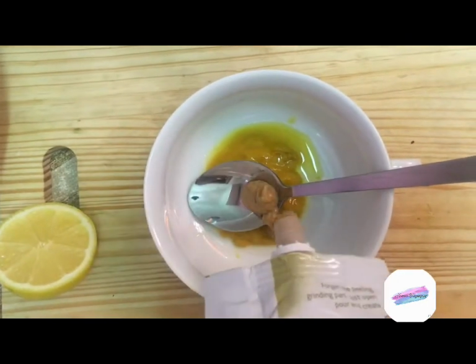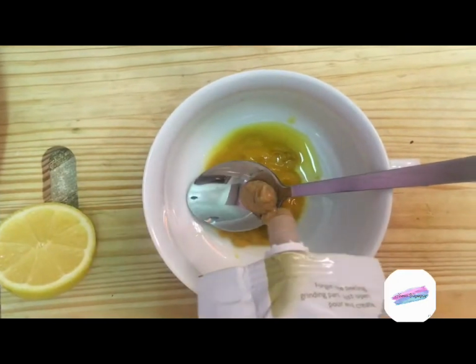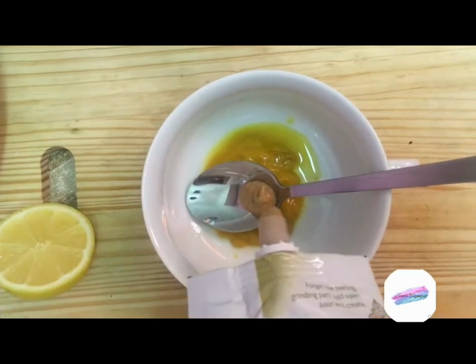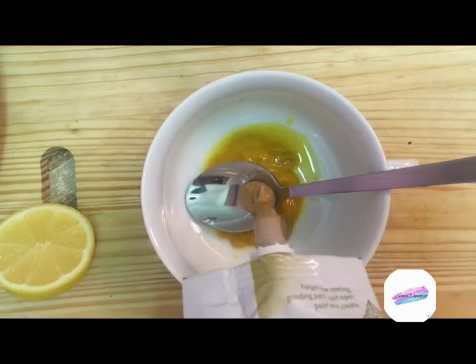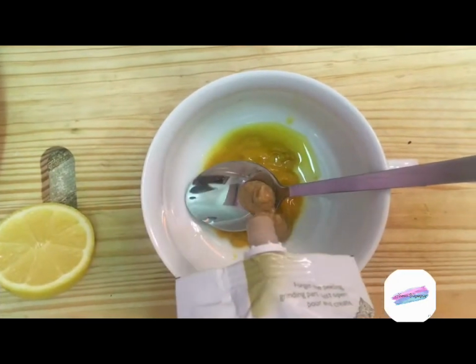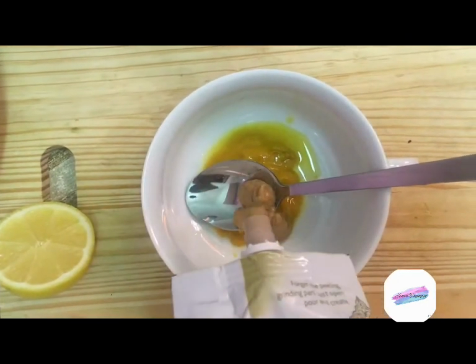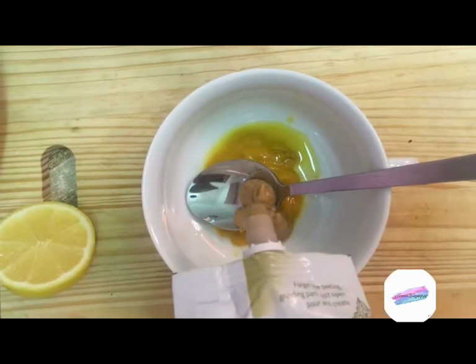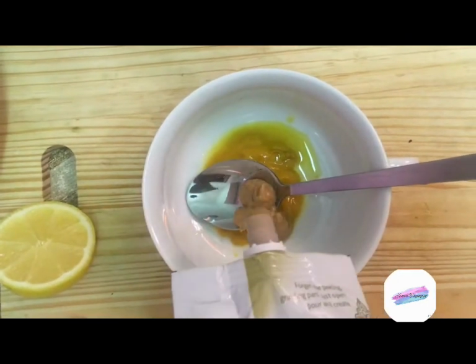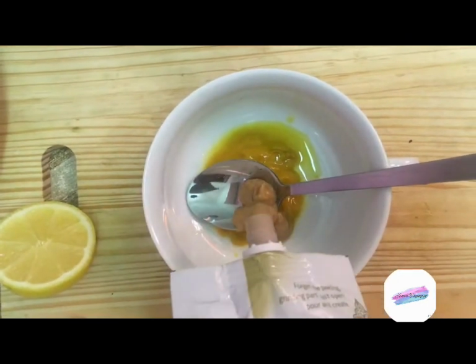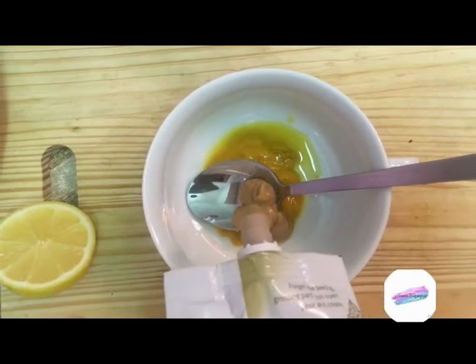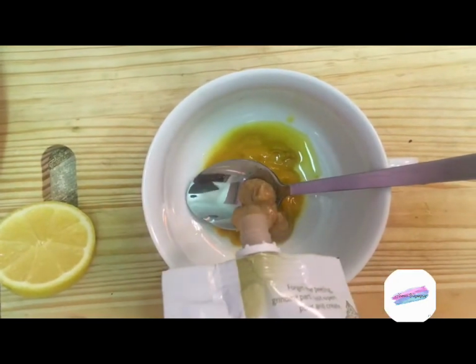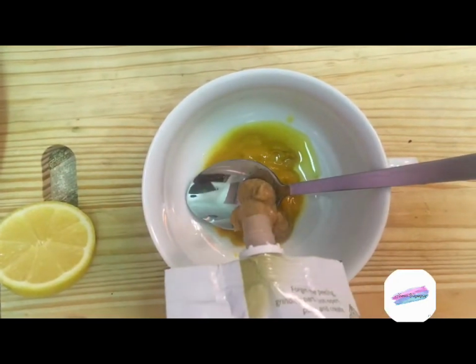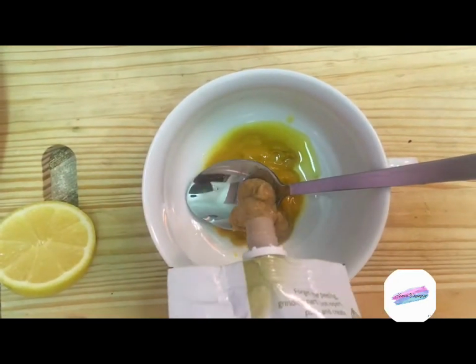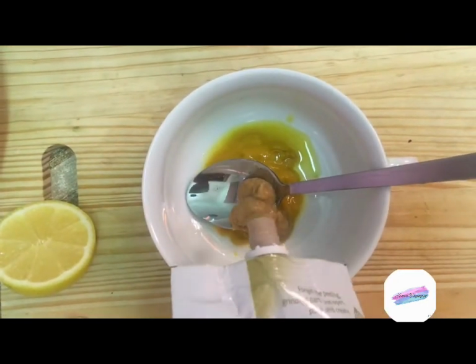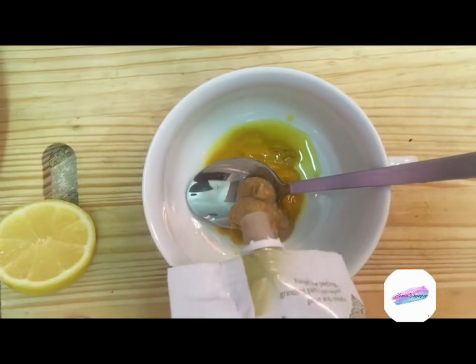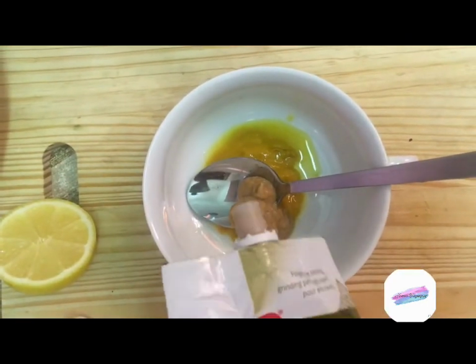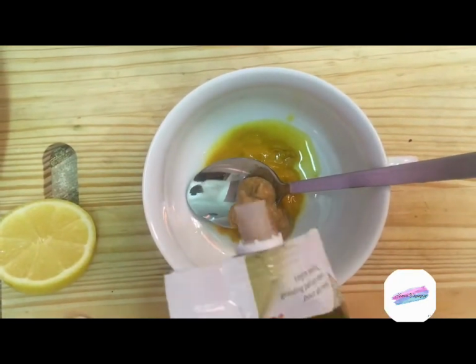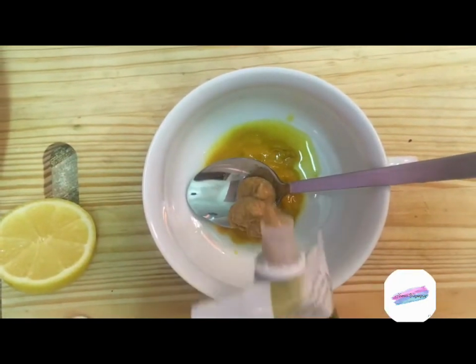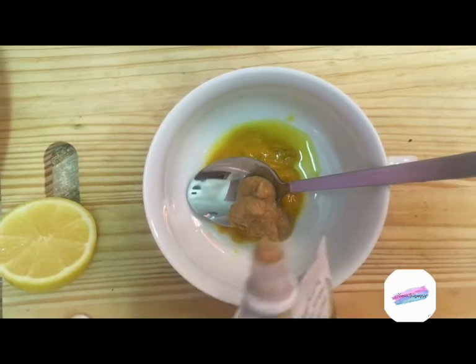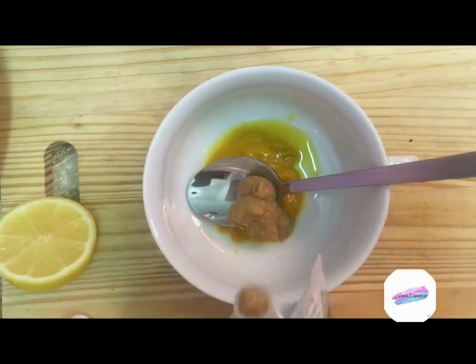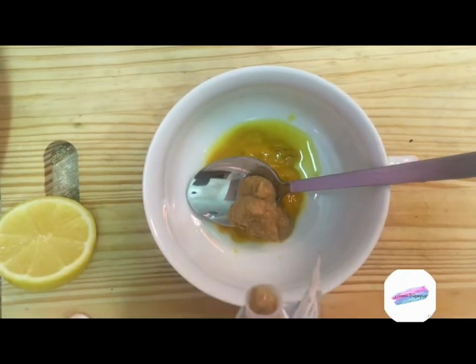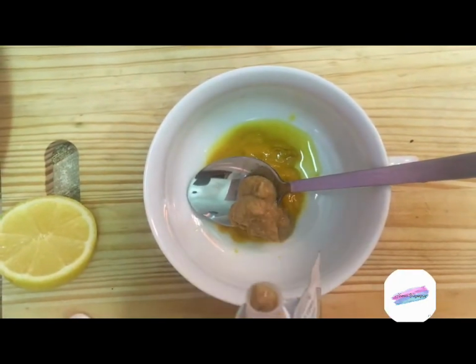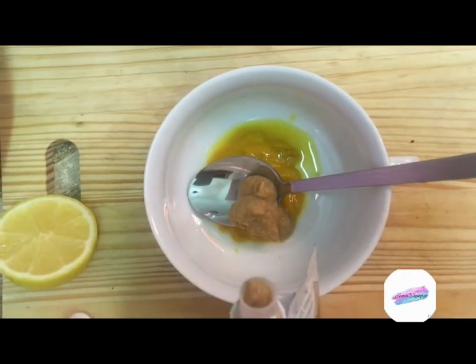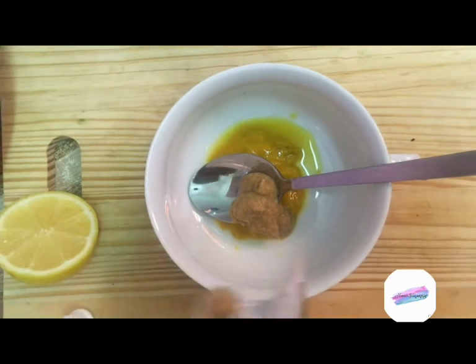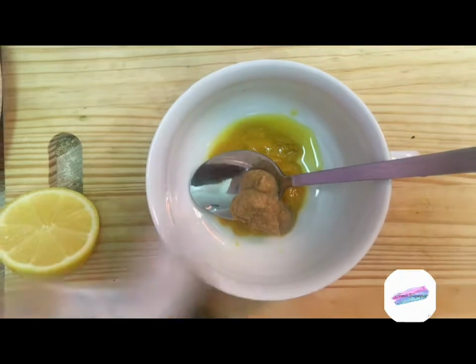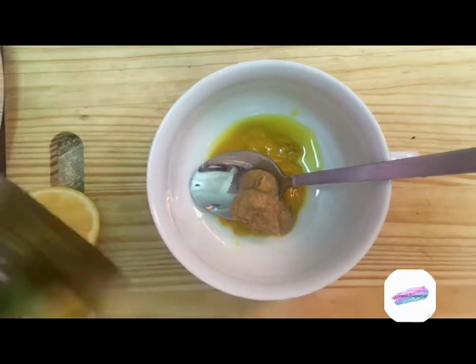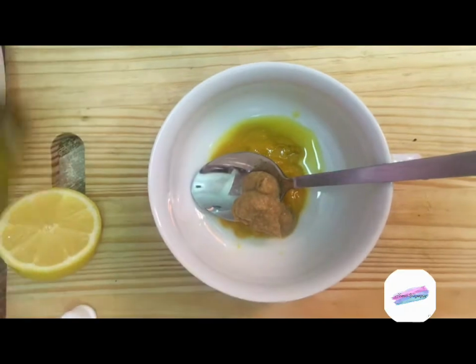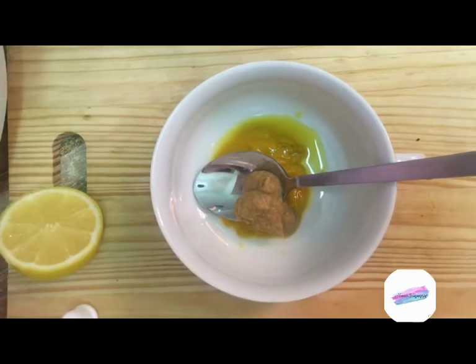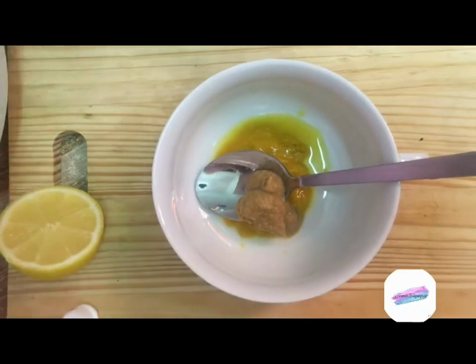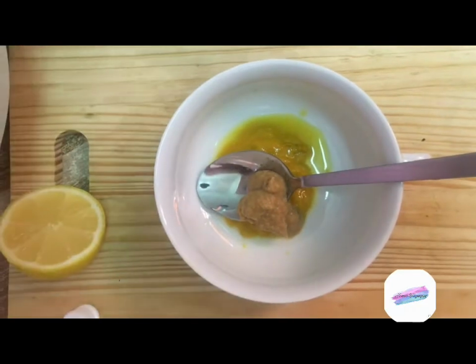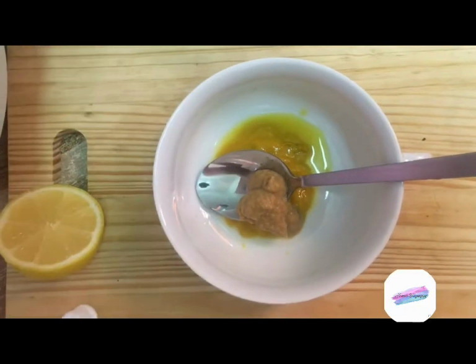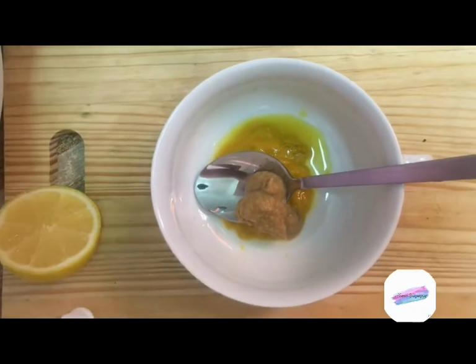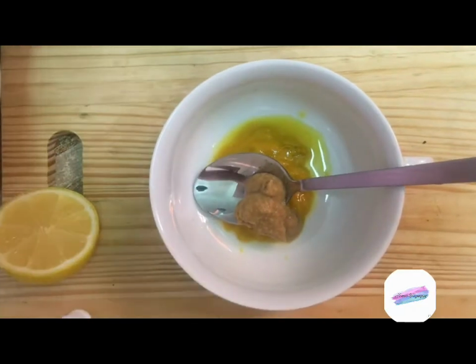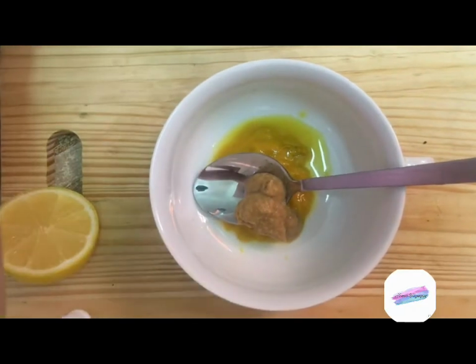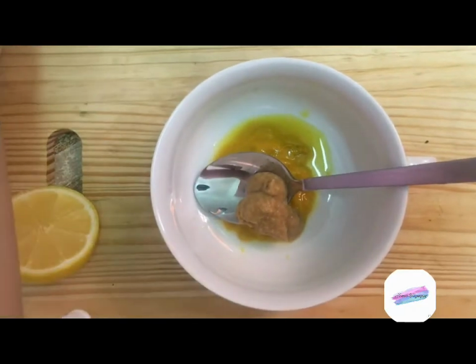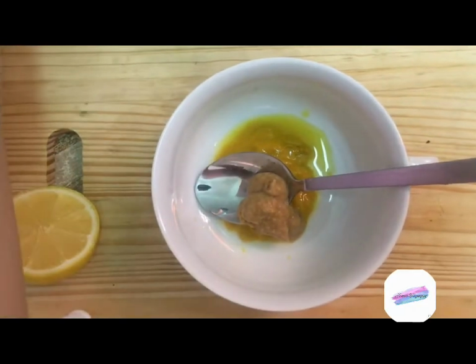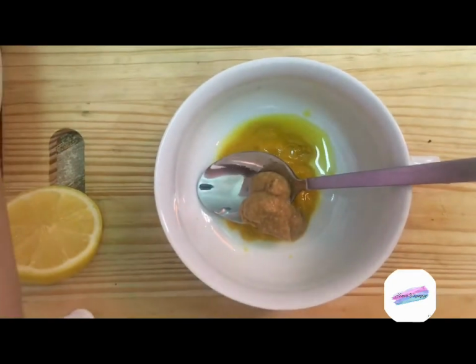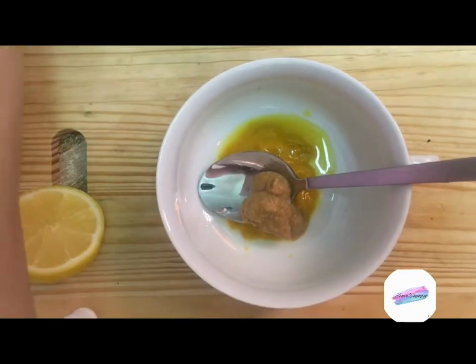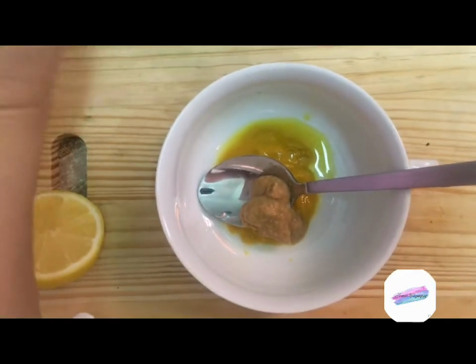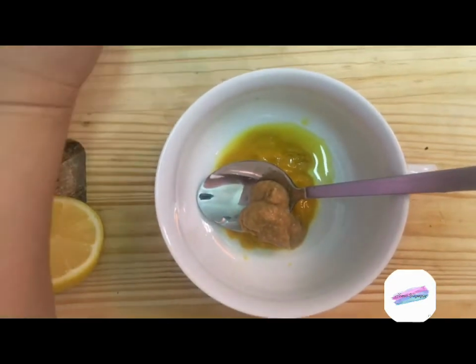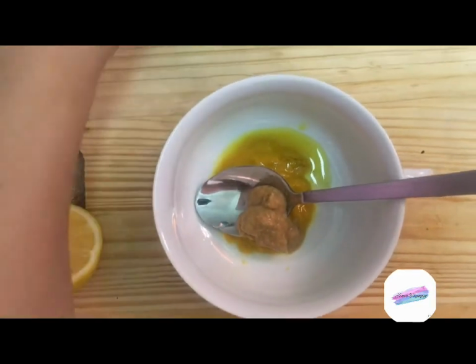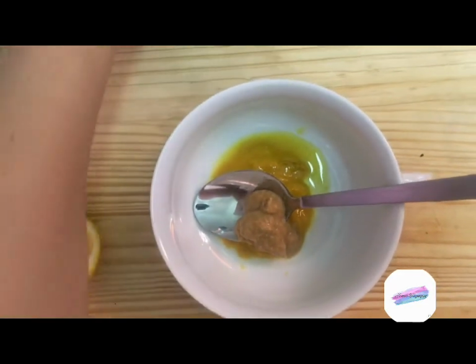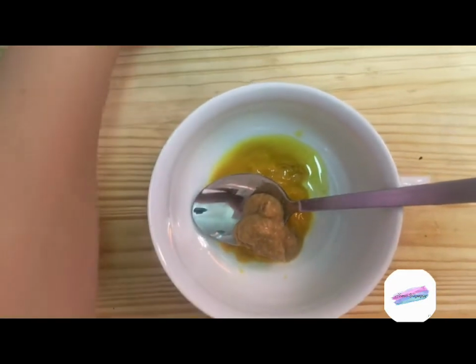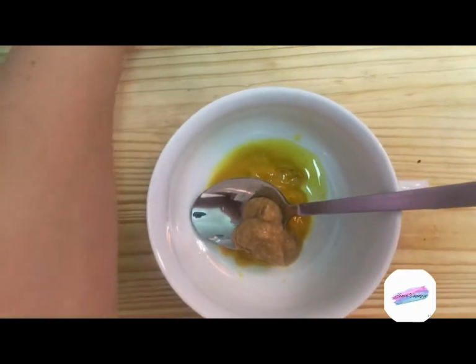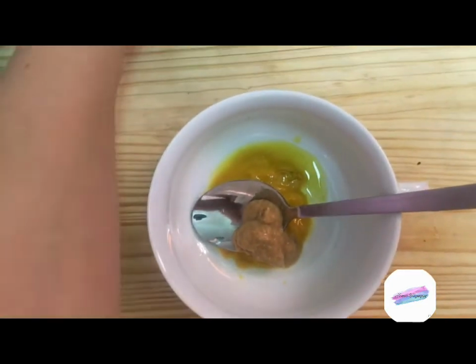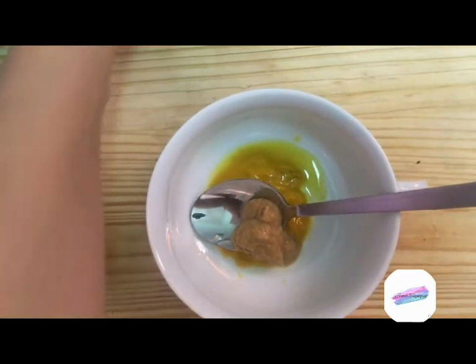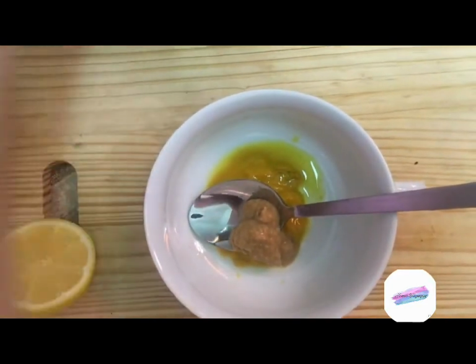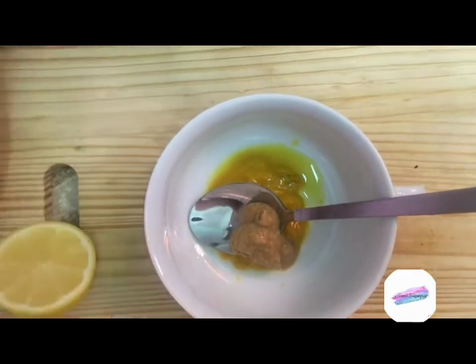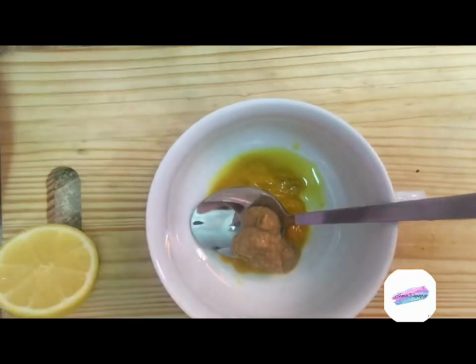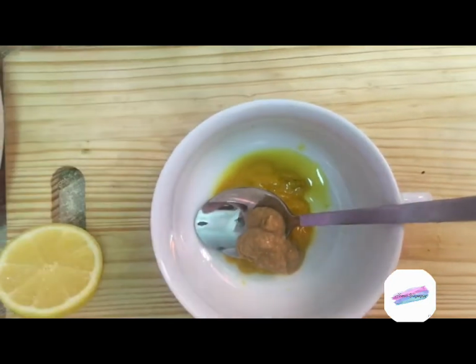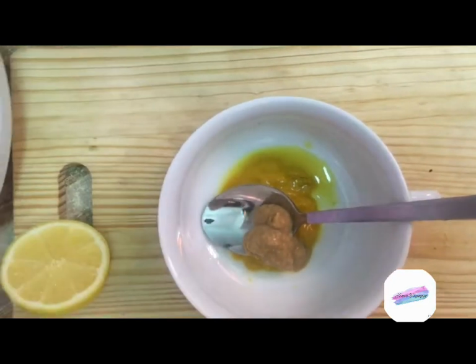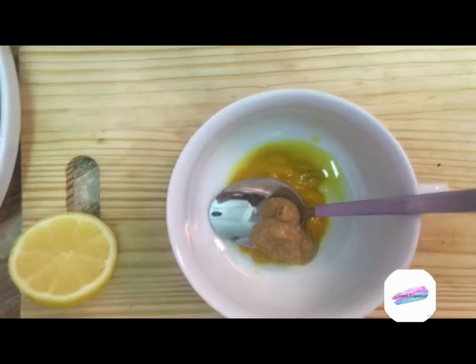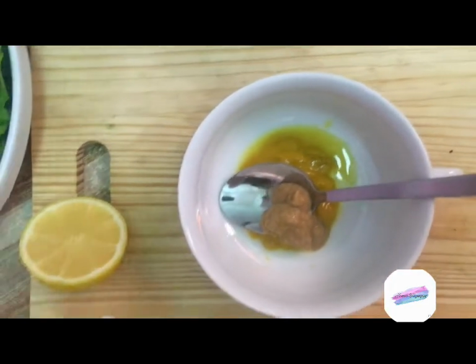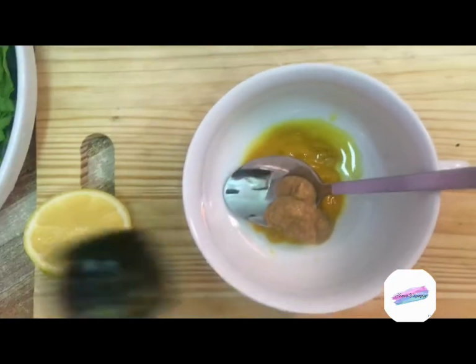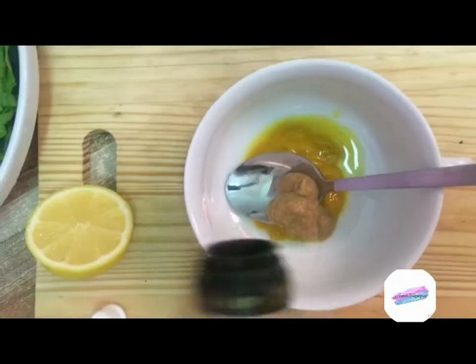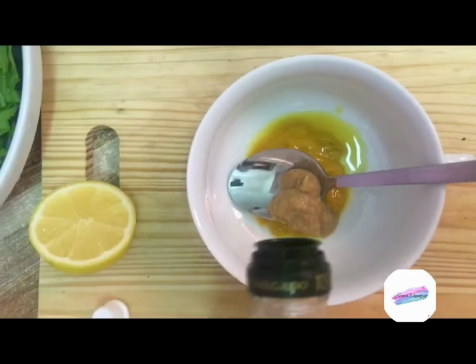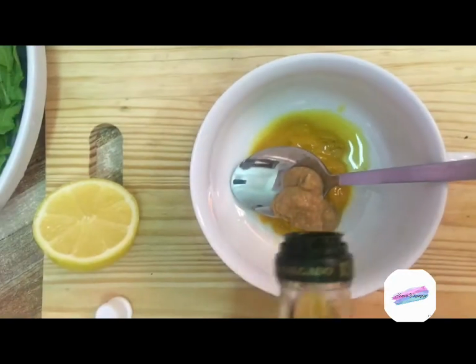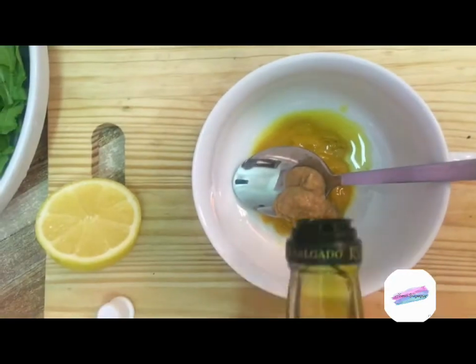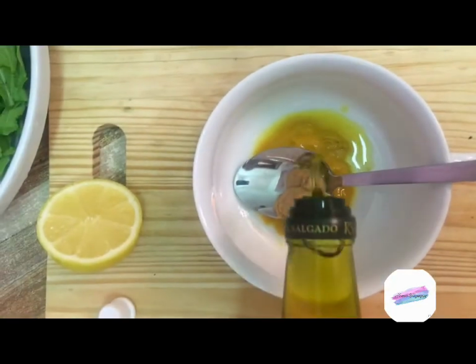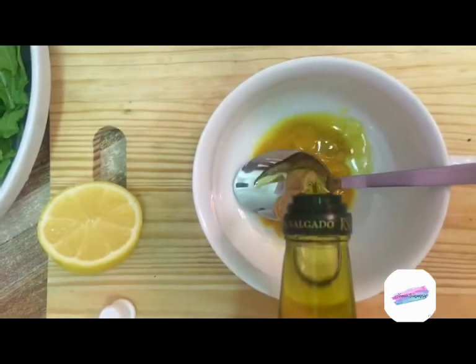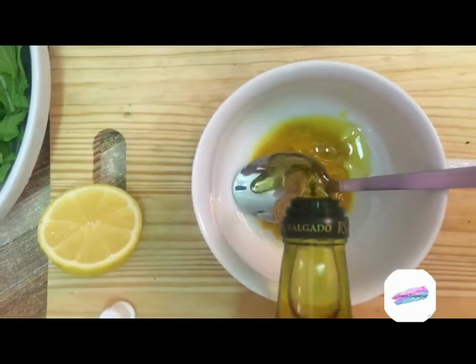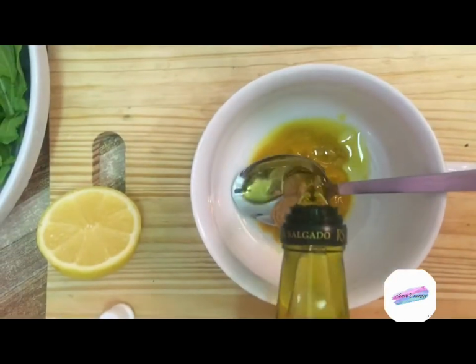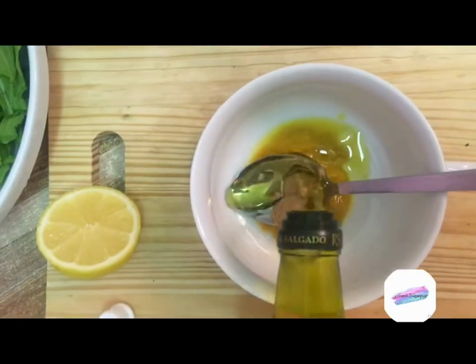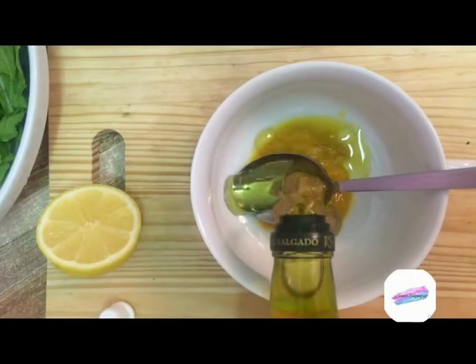Salad dressings are so easy to make at home, and what I love about salad dressing is that you can customize the taste to your liking.